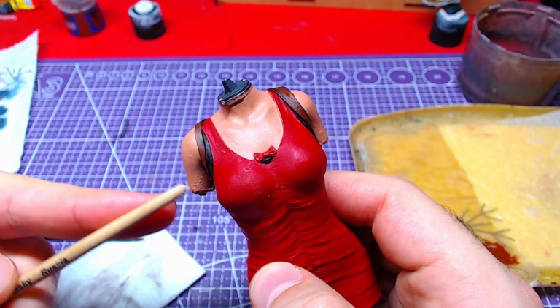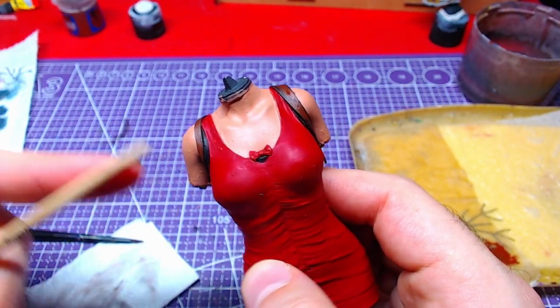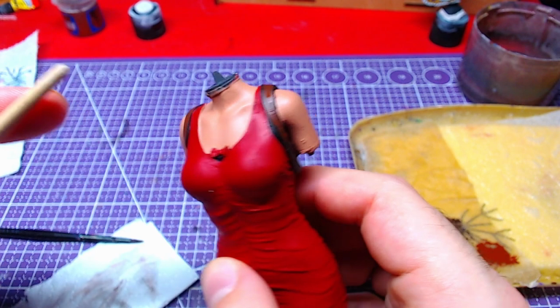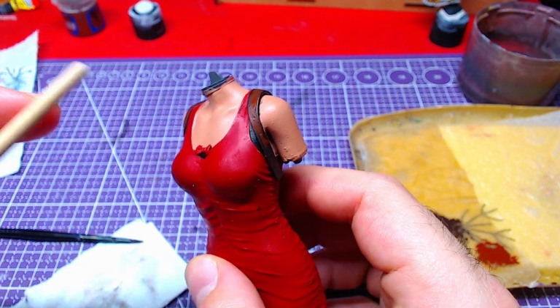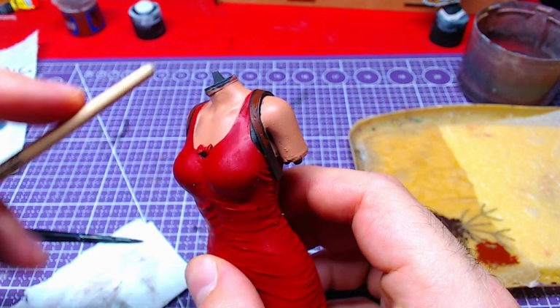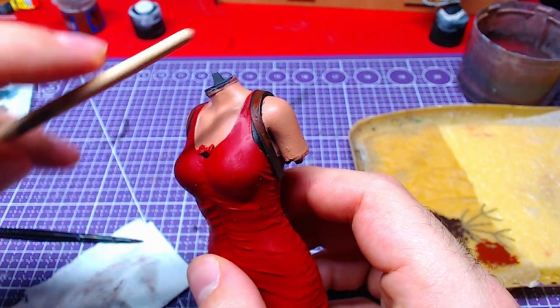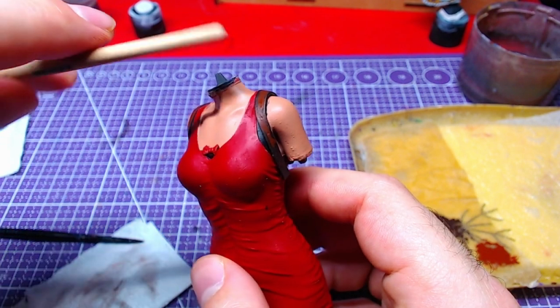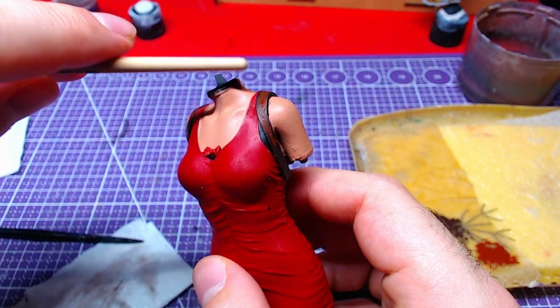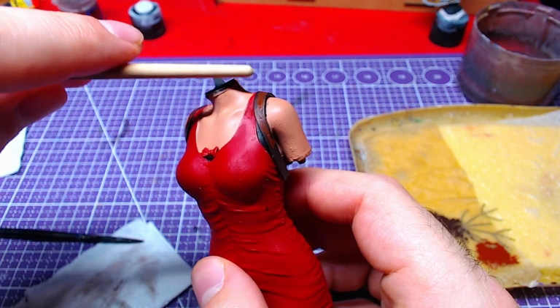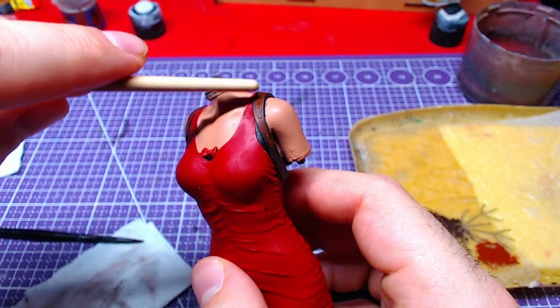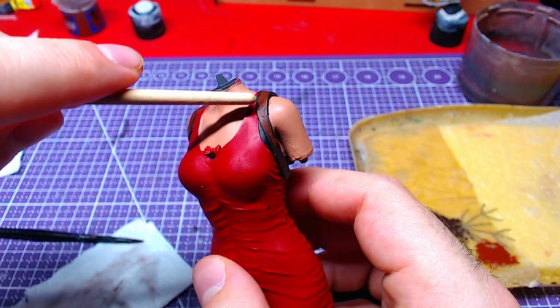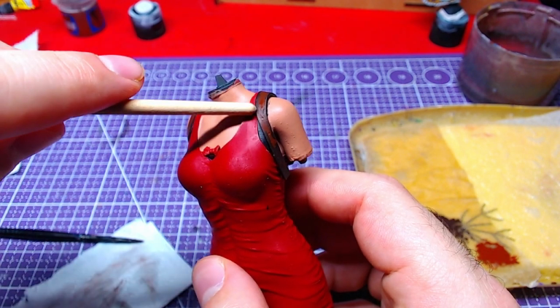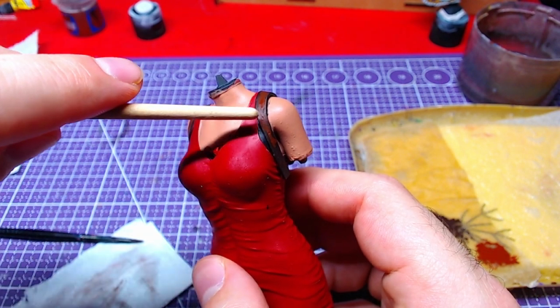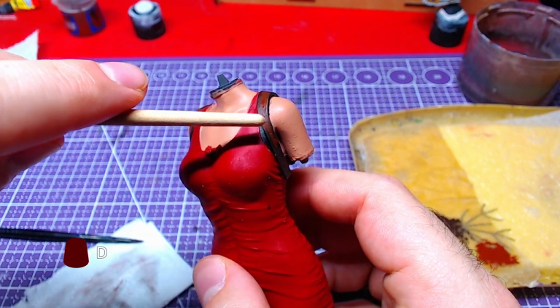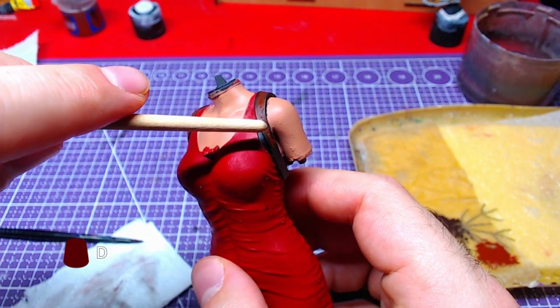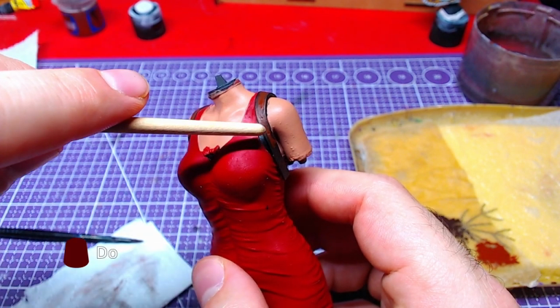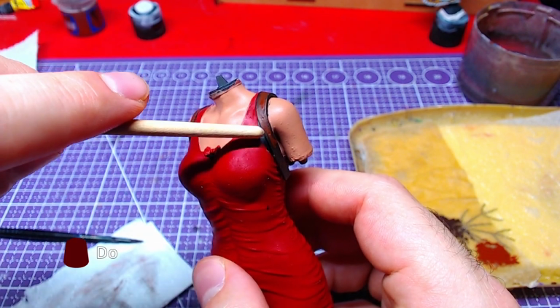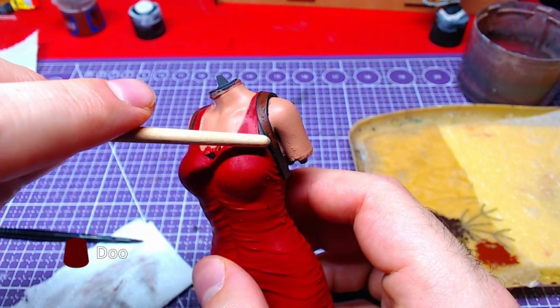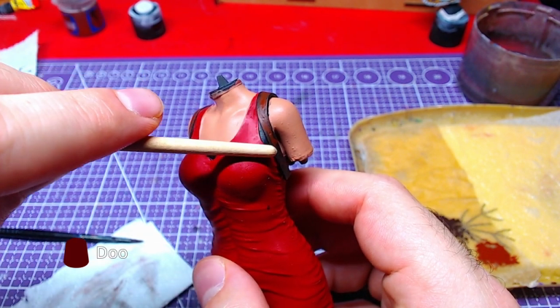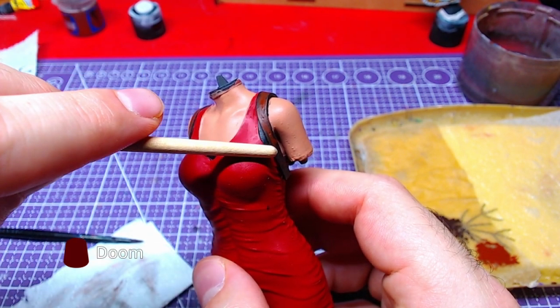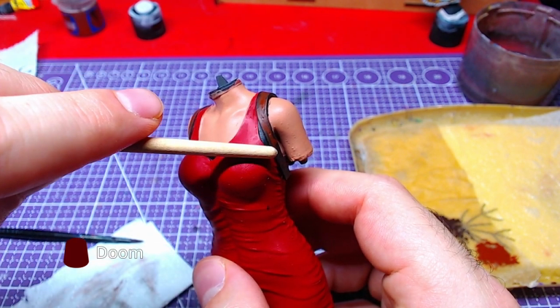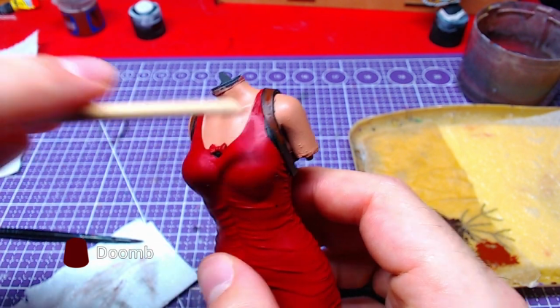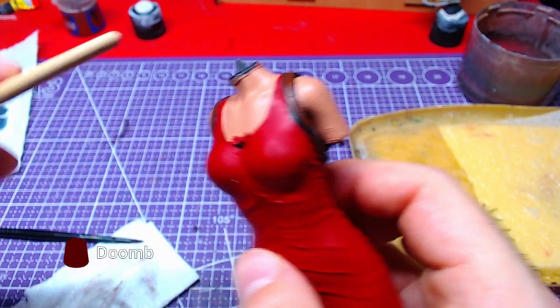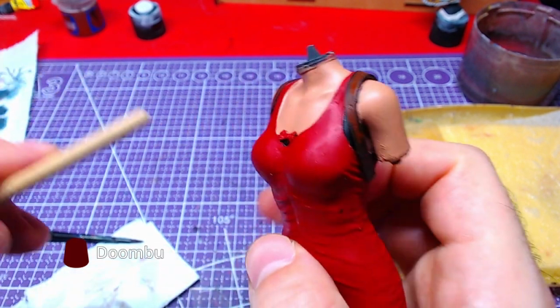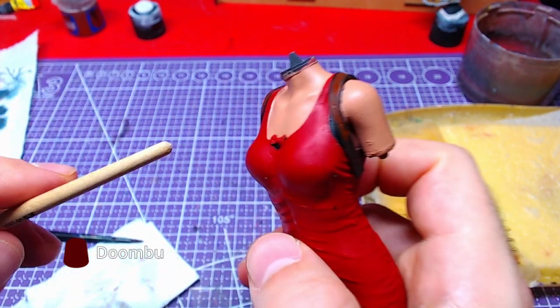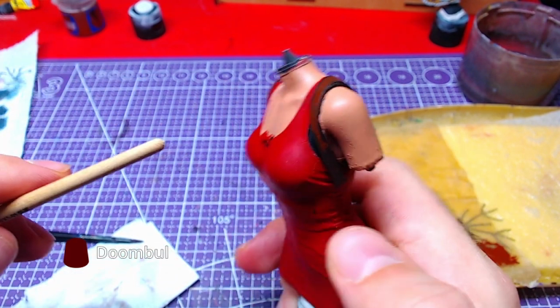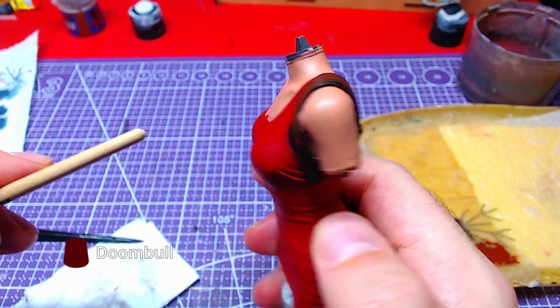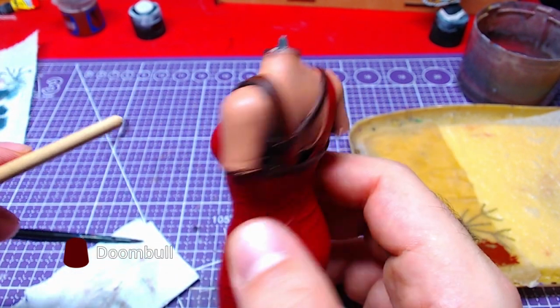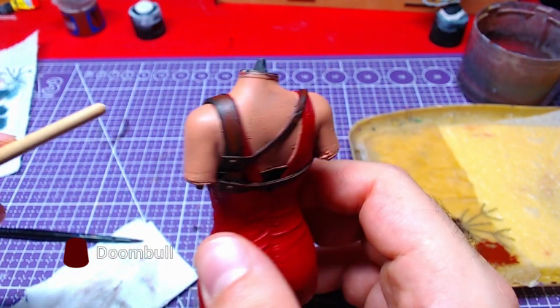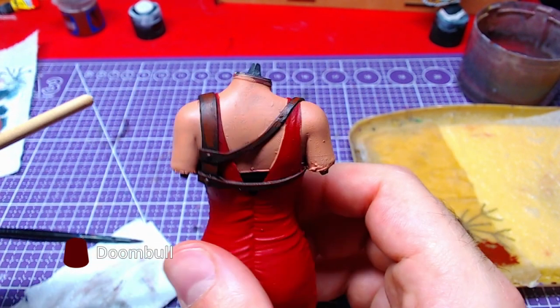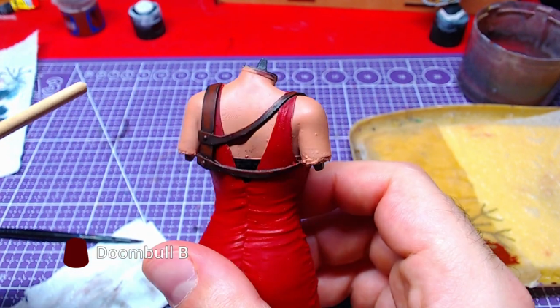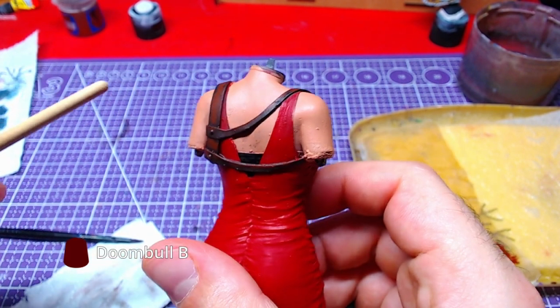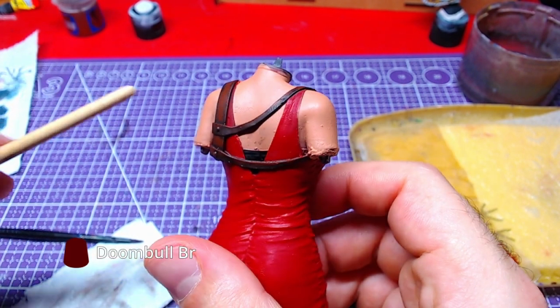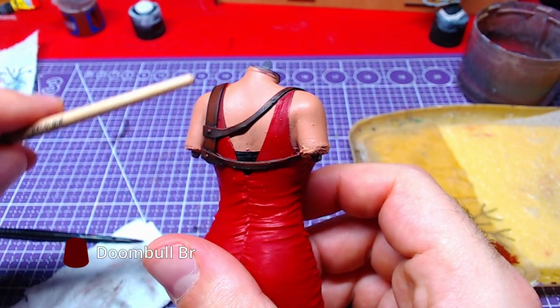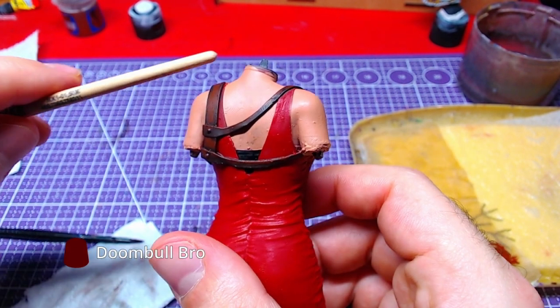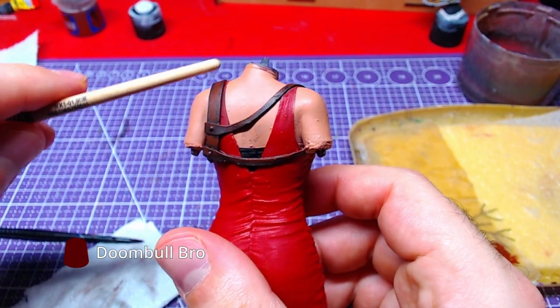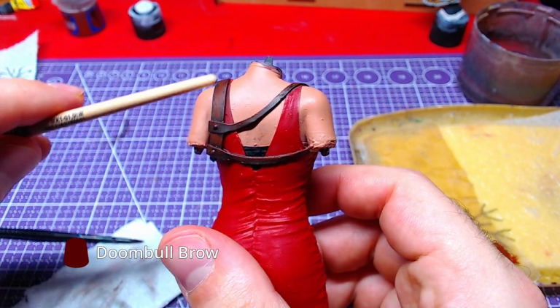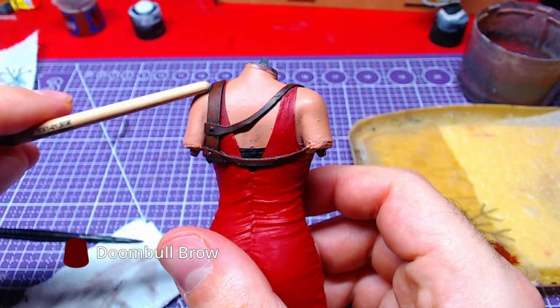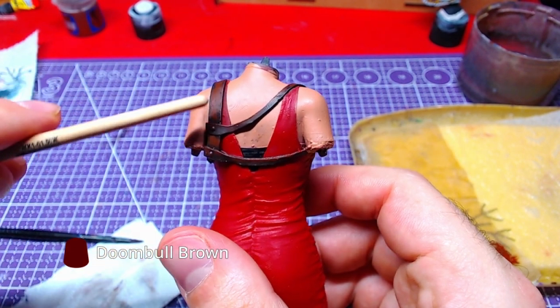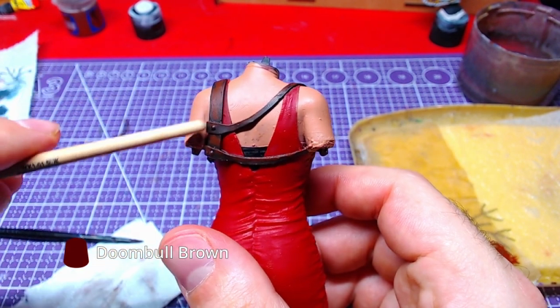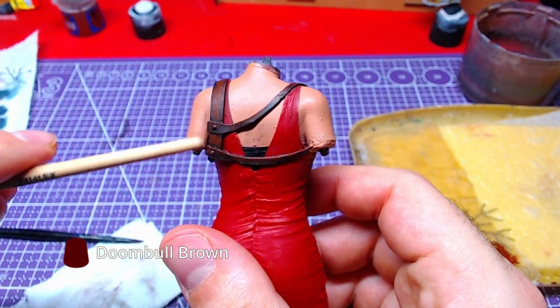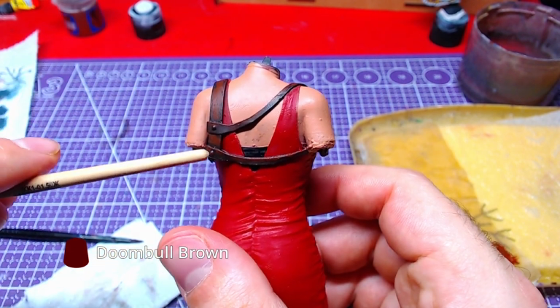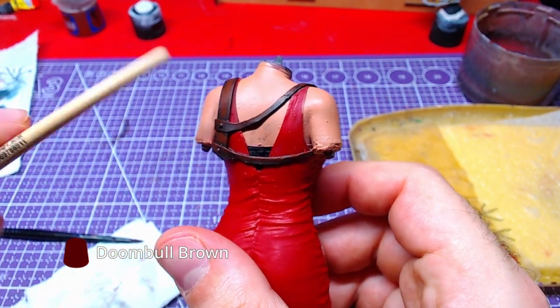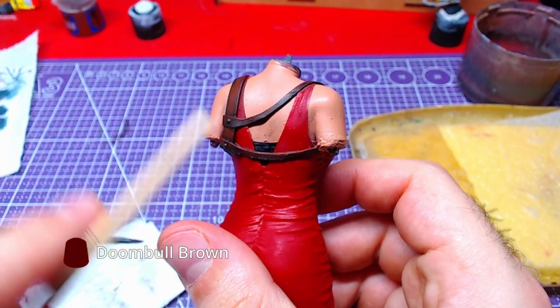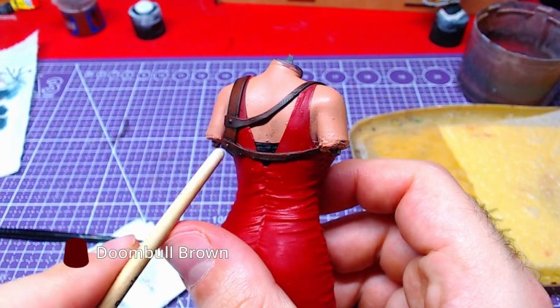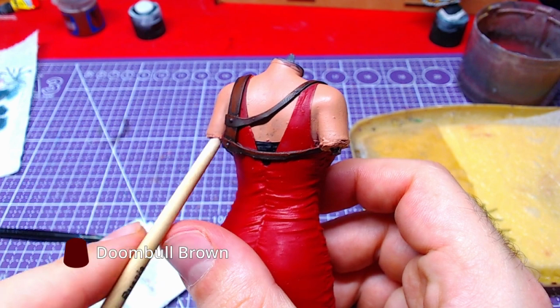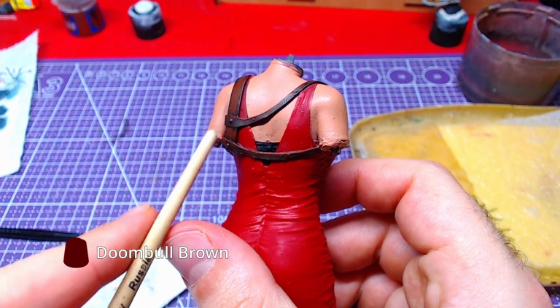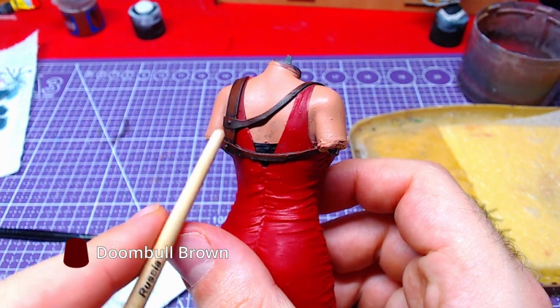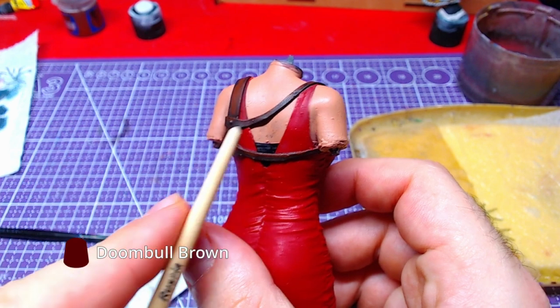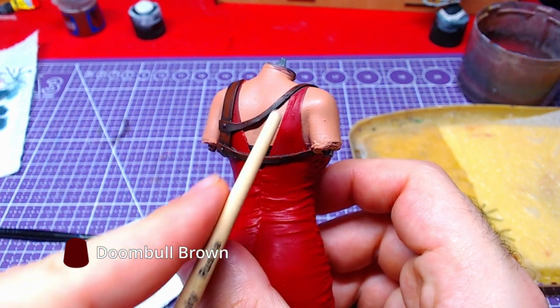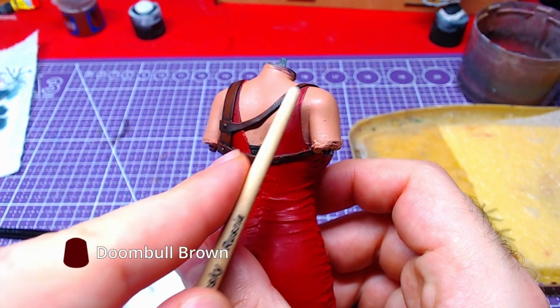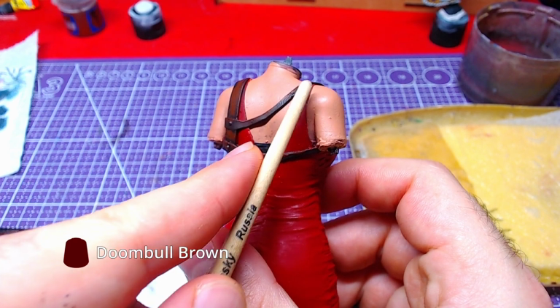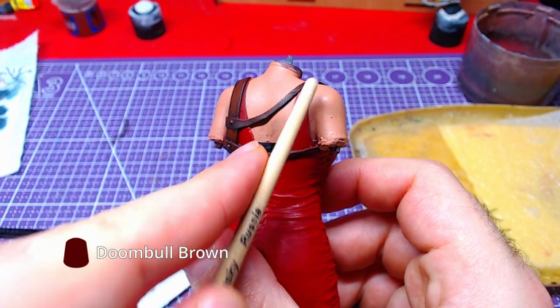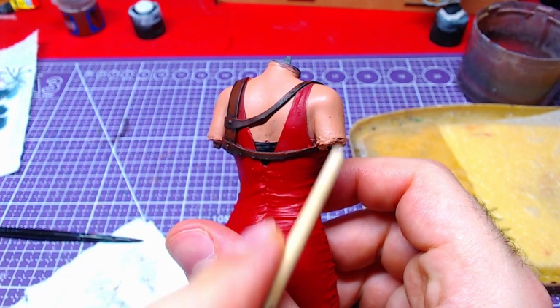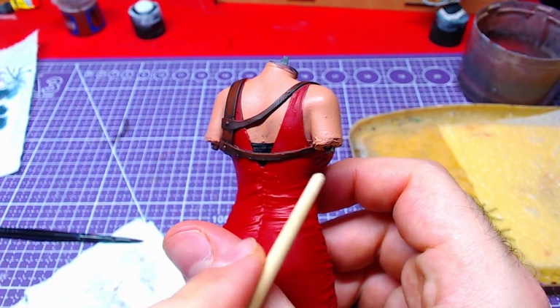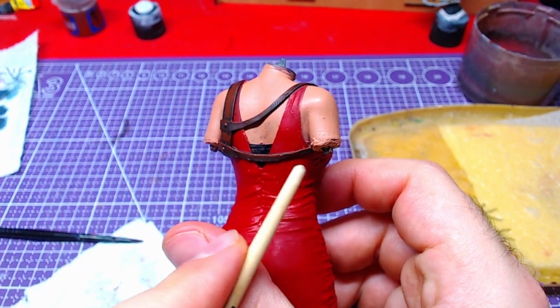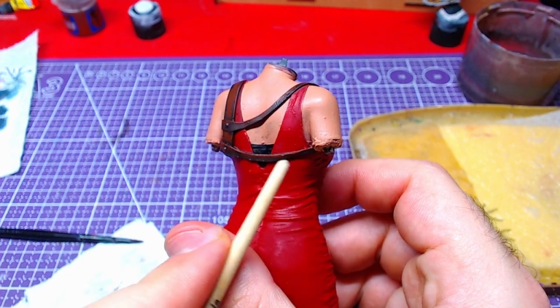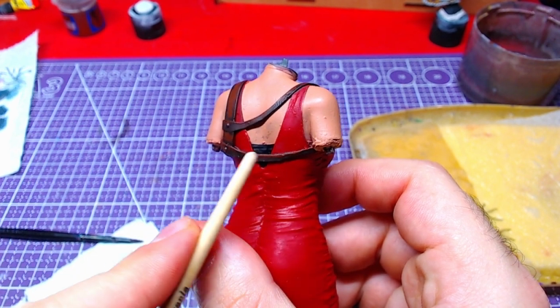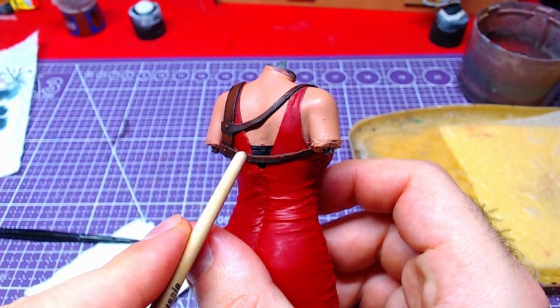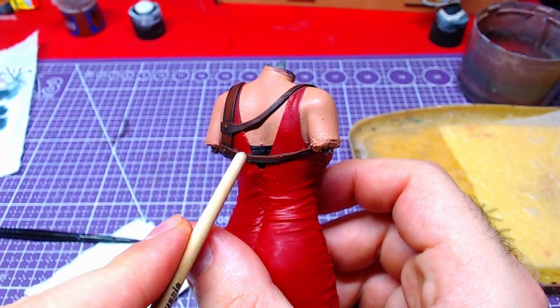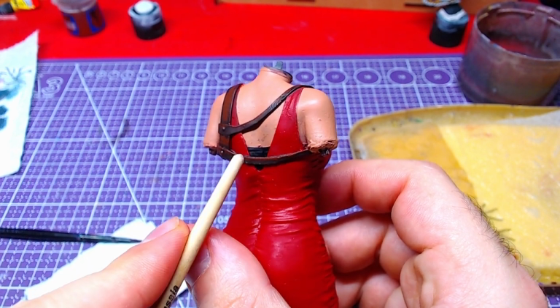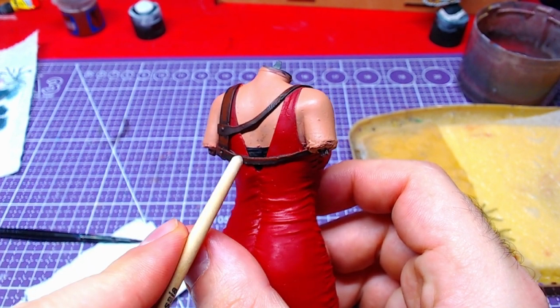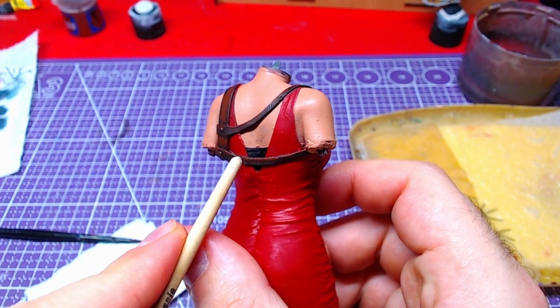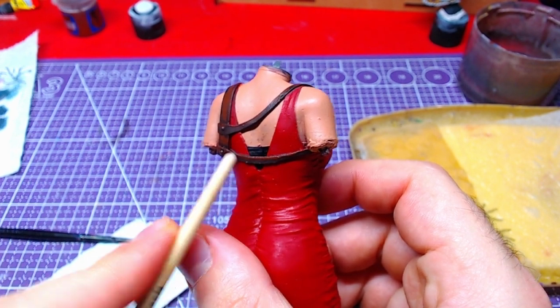Unfortunately, this part did not get recorded. However, you can see all areas that need to be overlaid with Dumbull Brown.